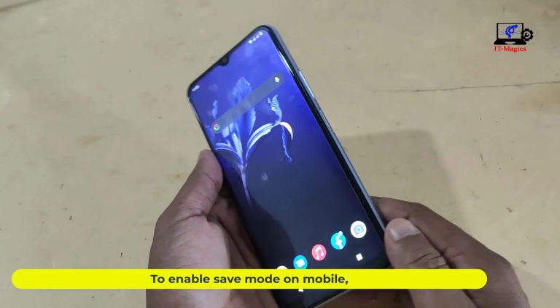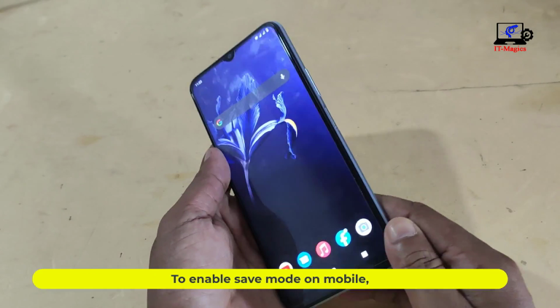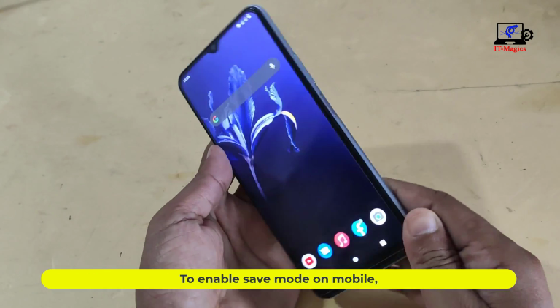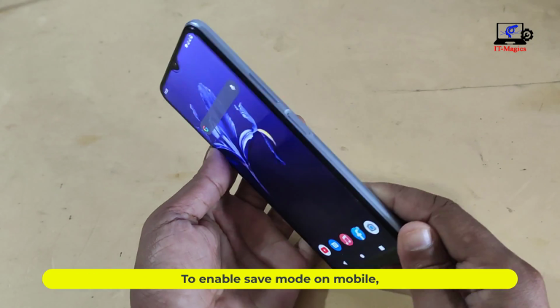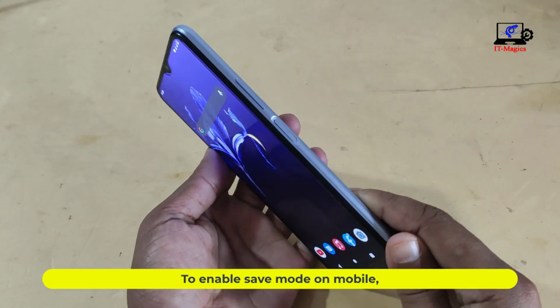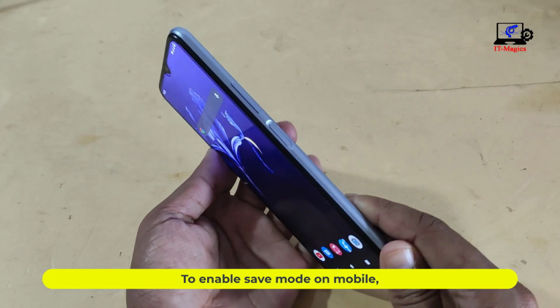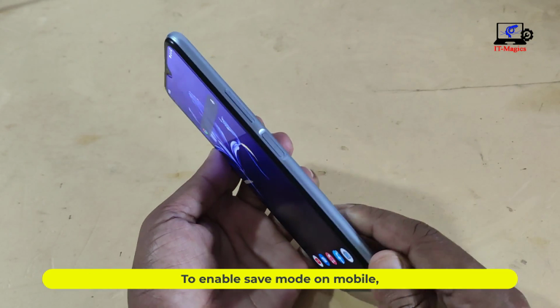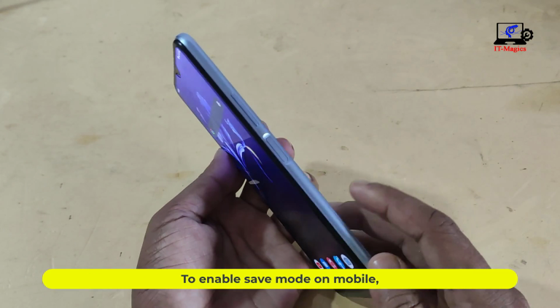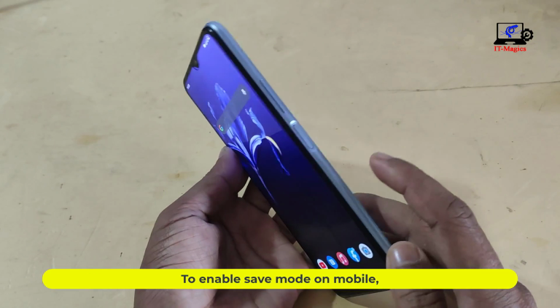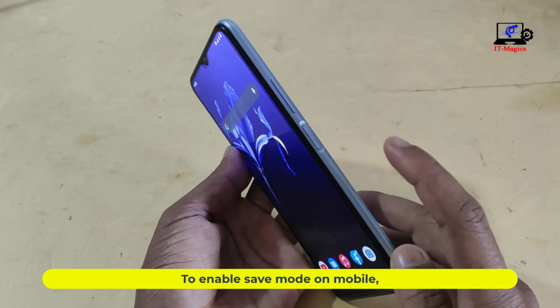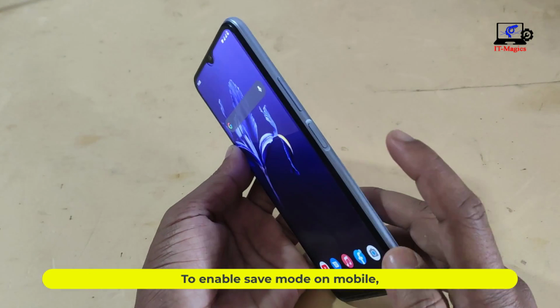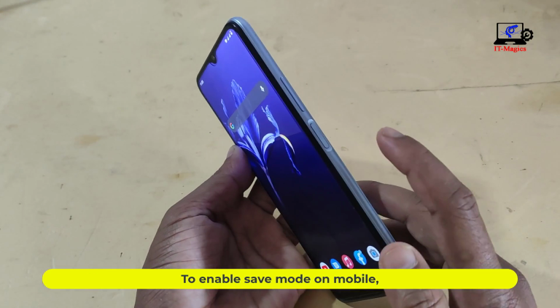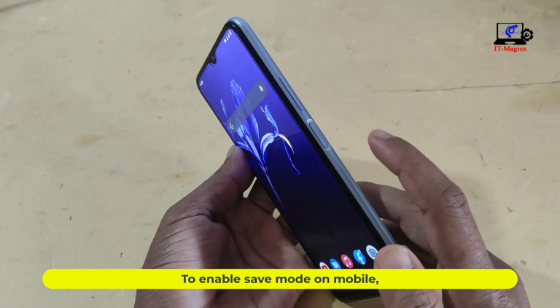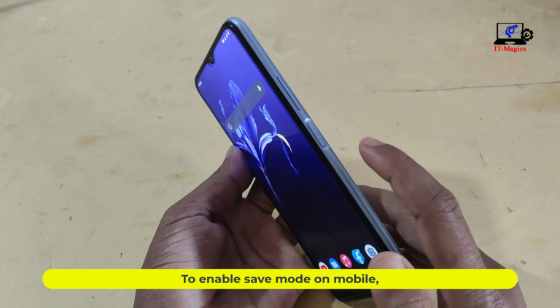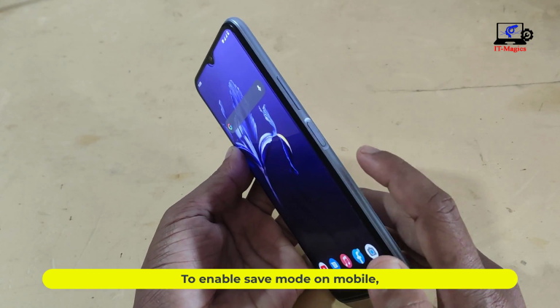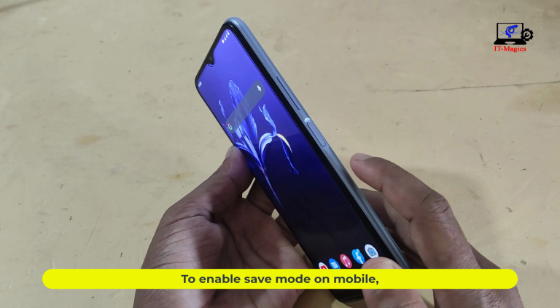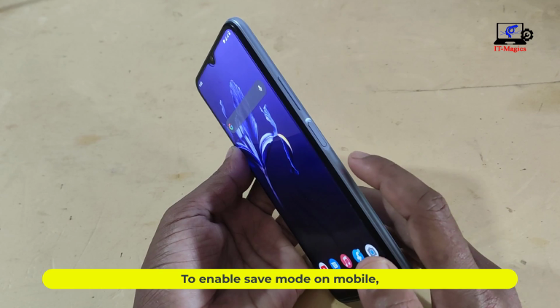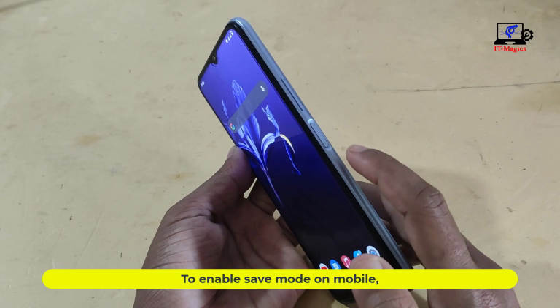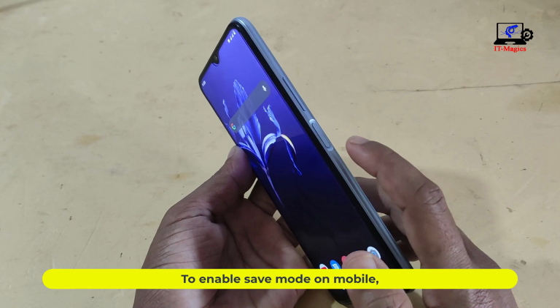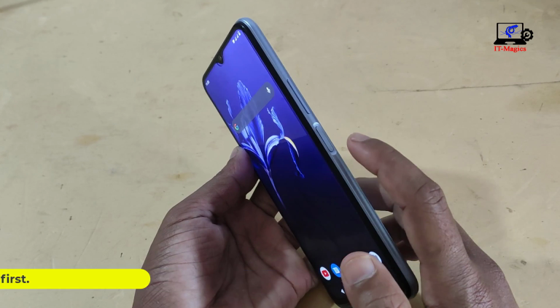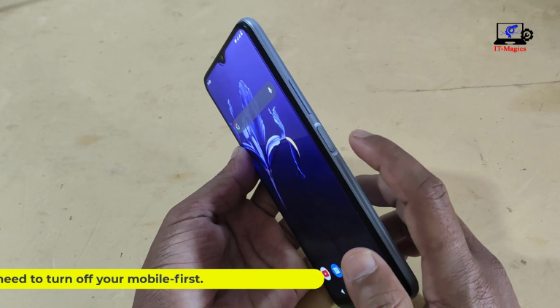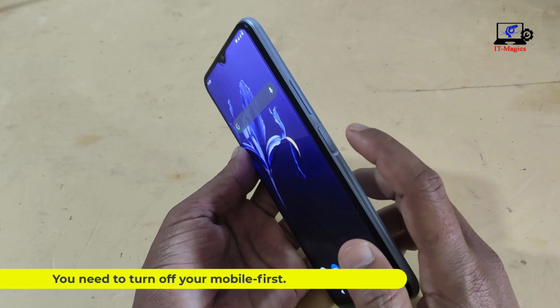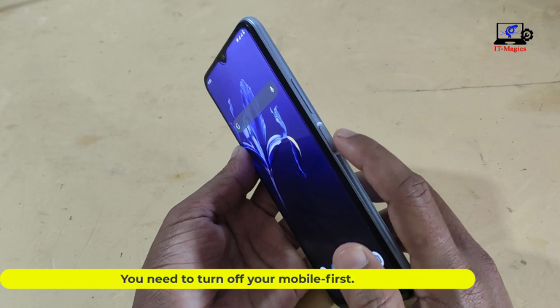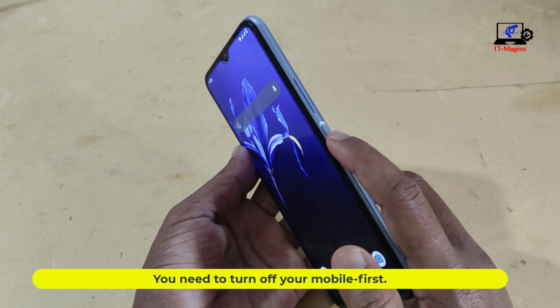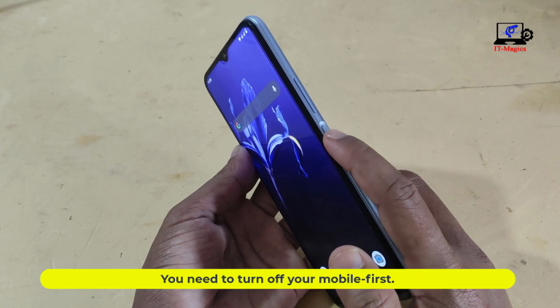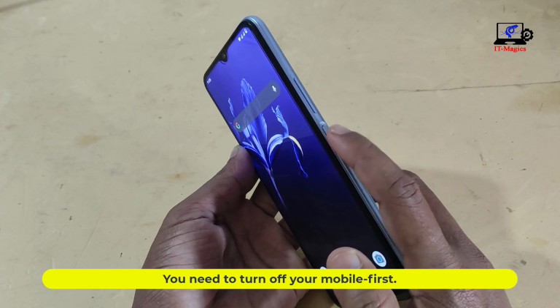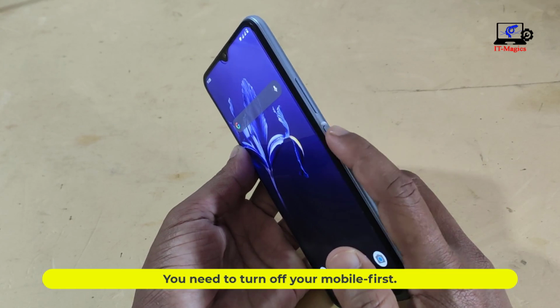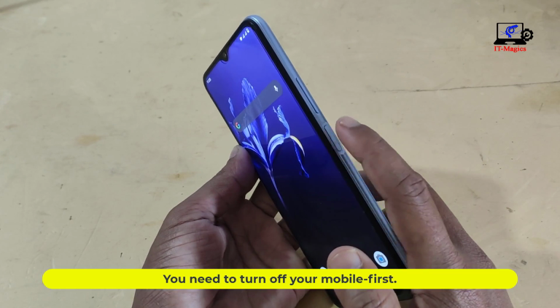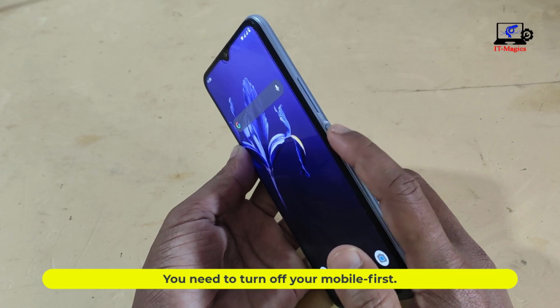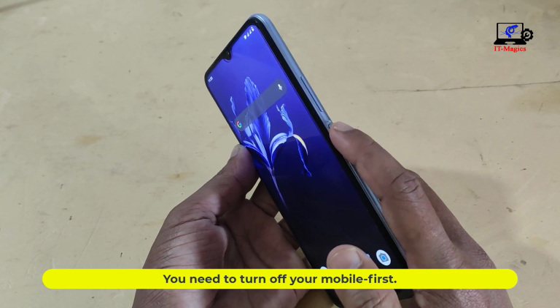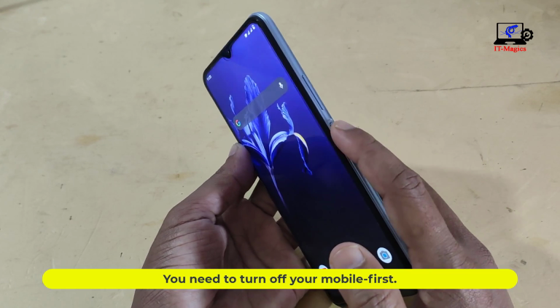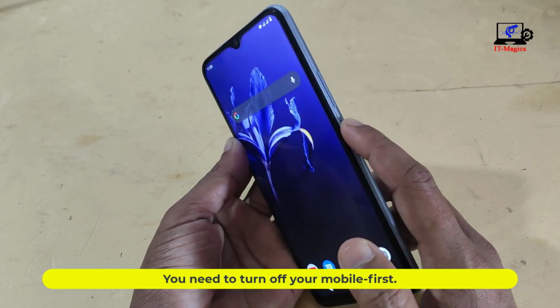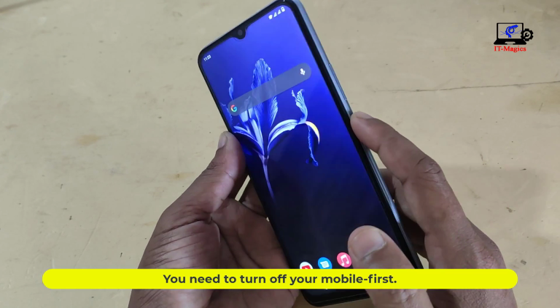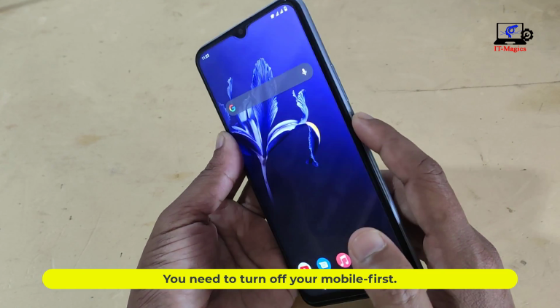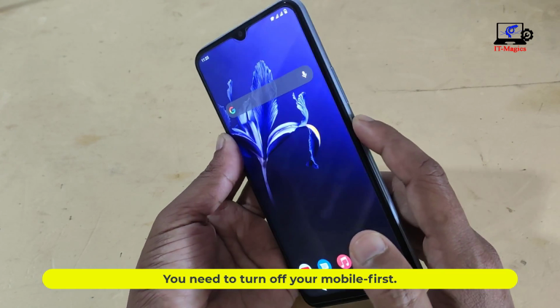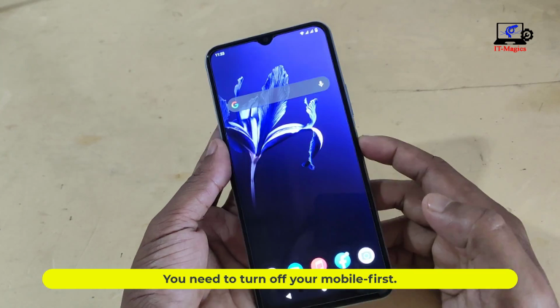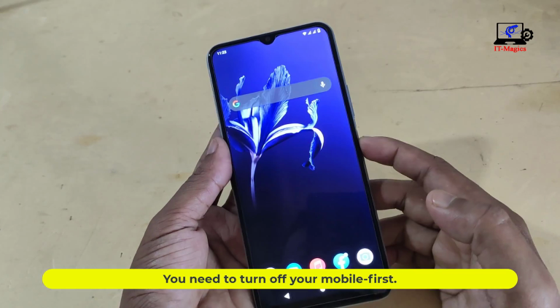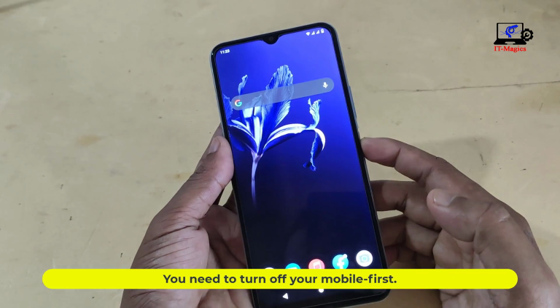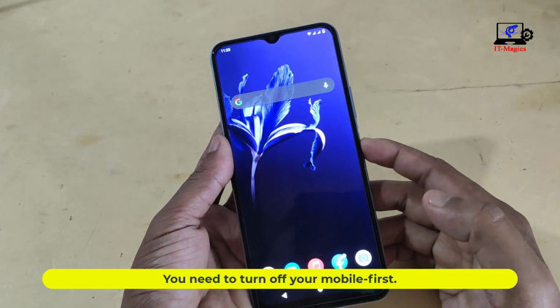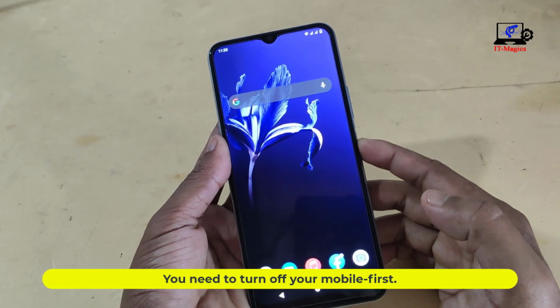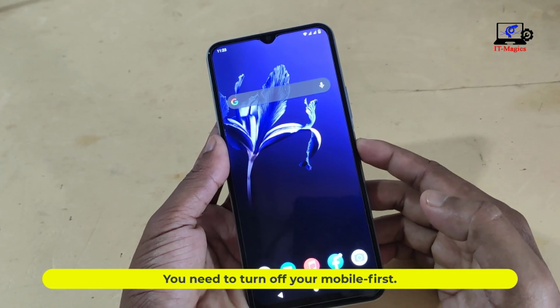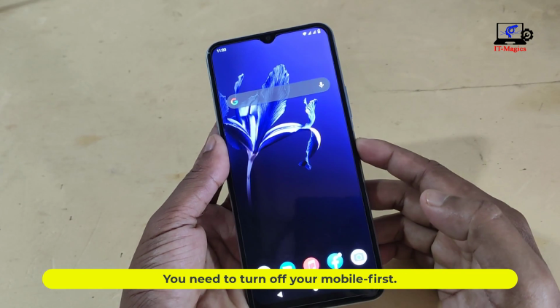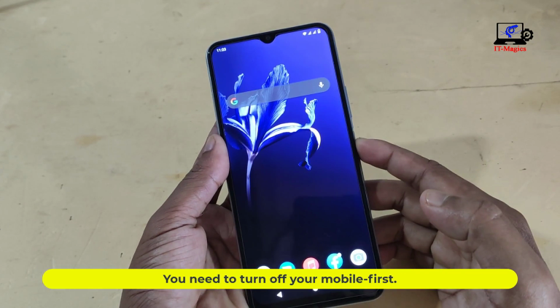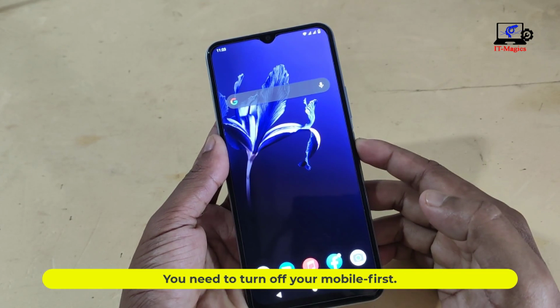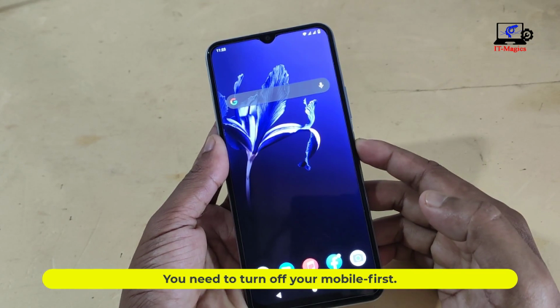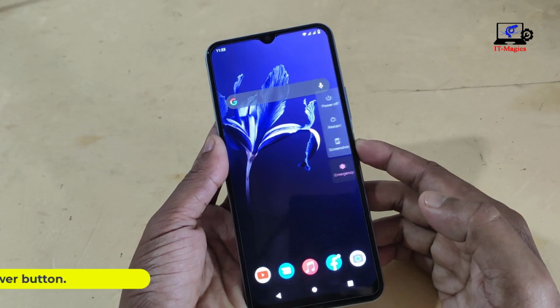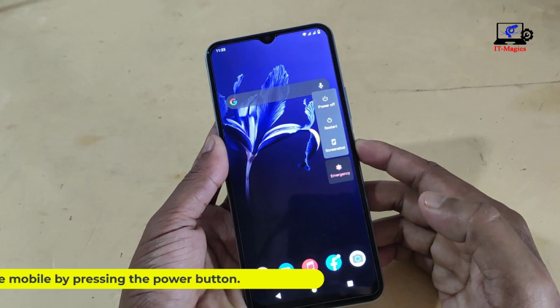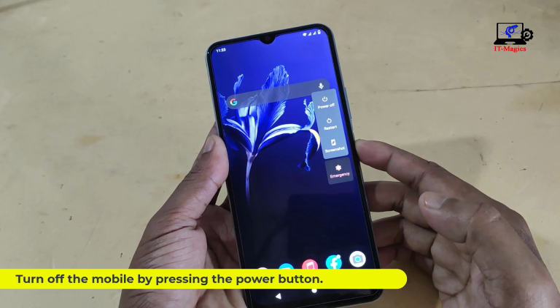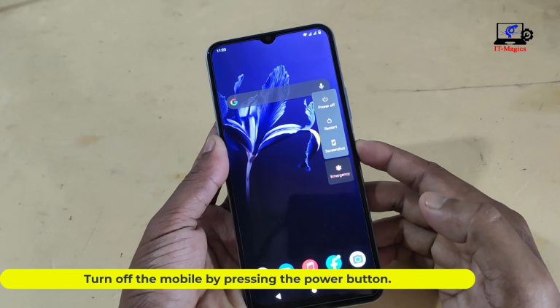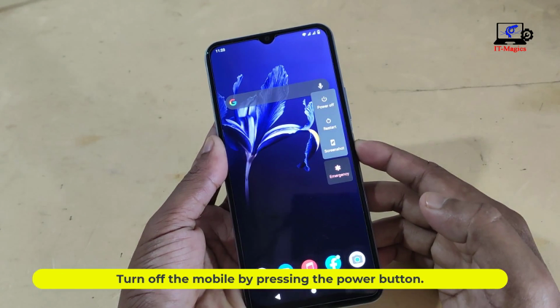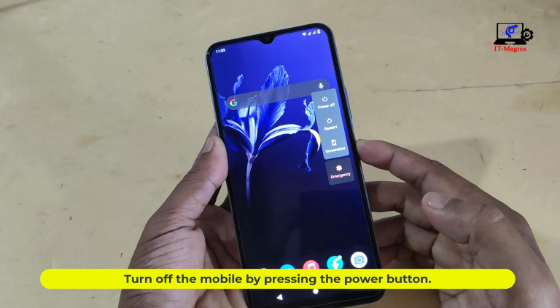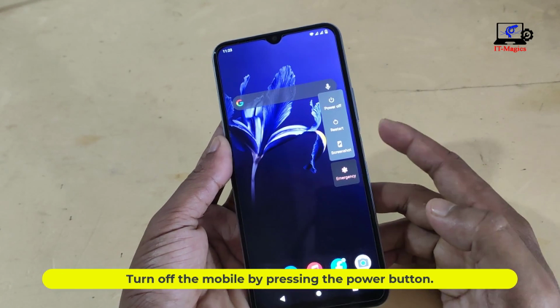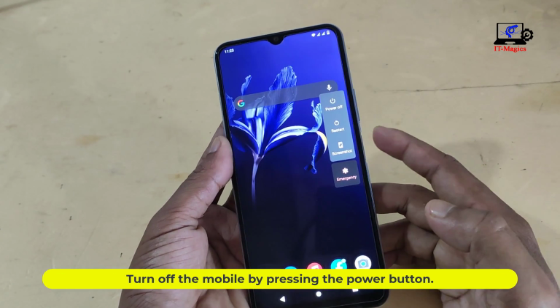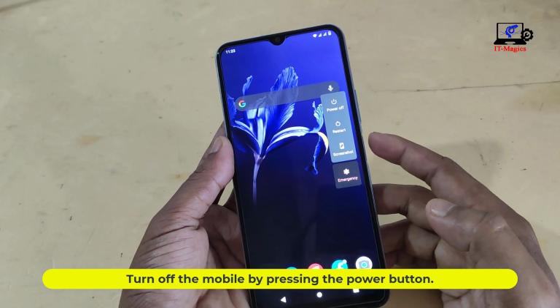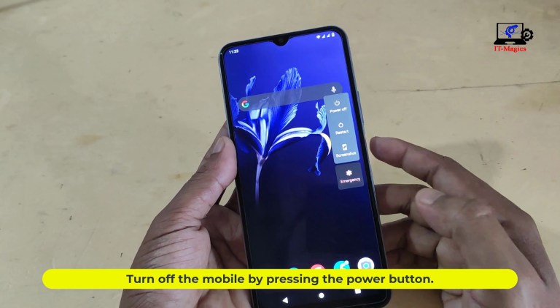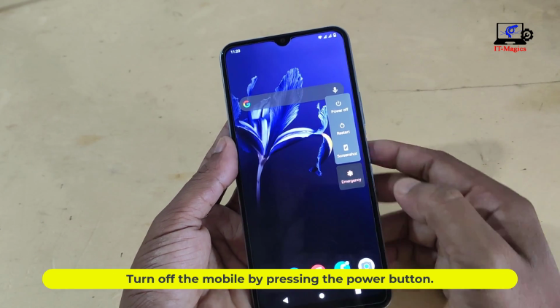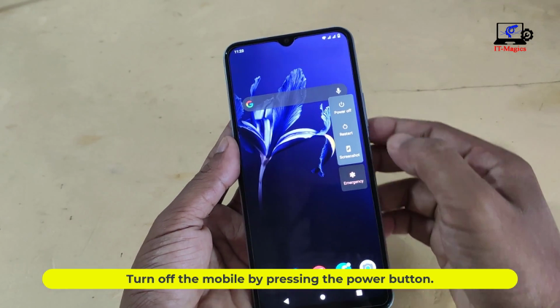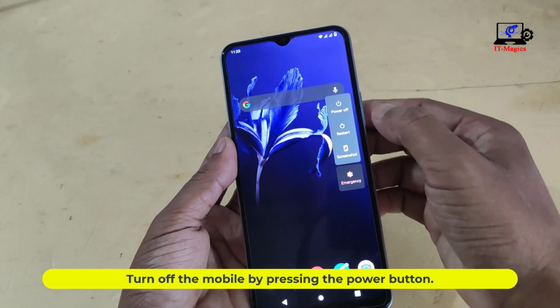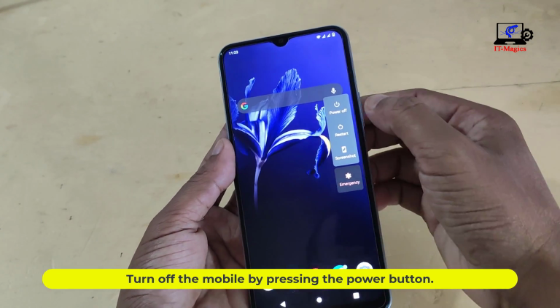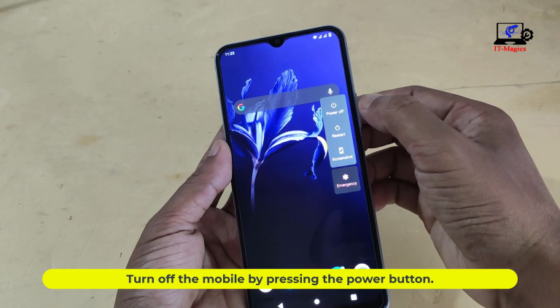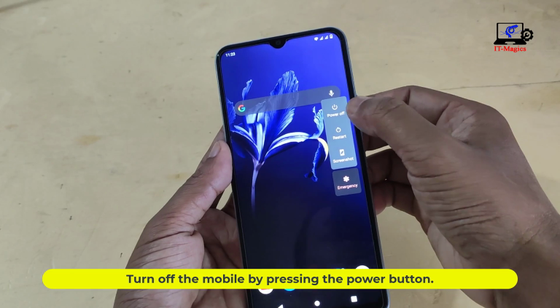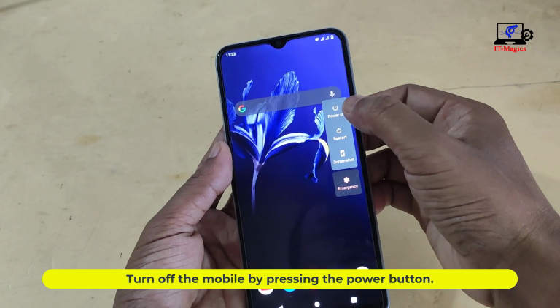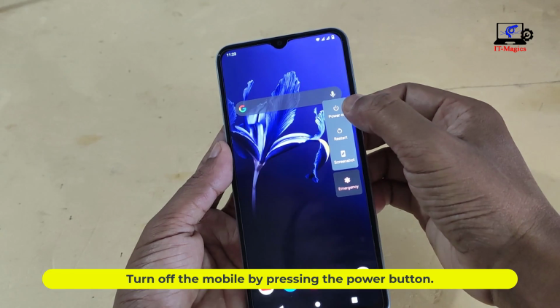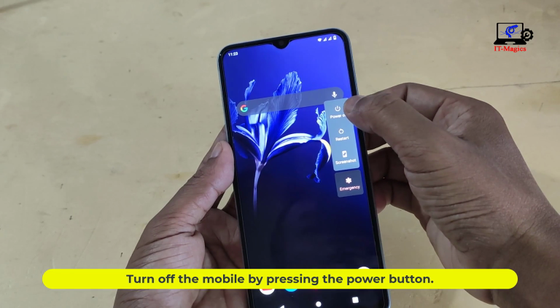To enable safe mode on mobile, you need to turn off your mobile first. Turn off the mobile by pressing the power button.